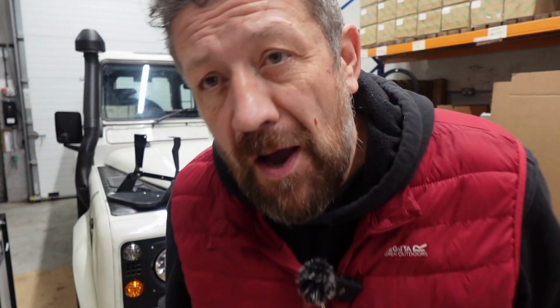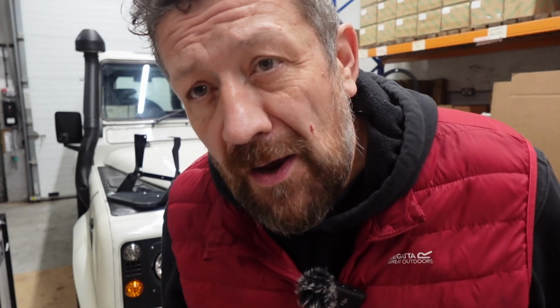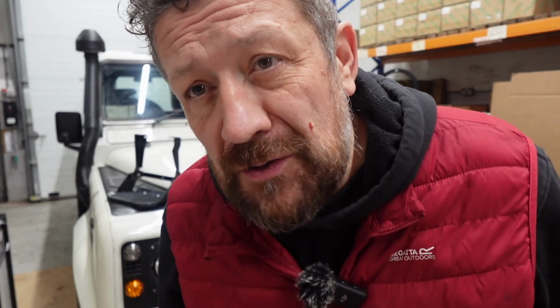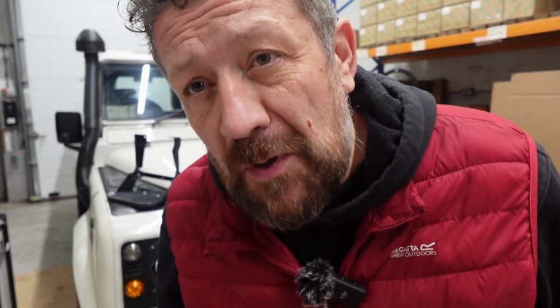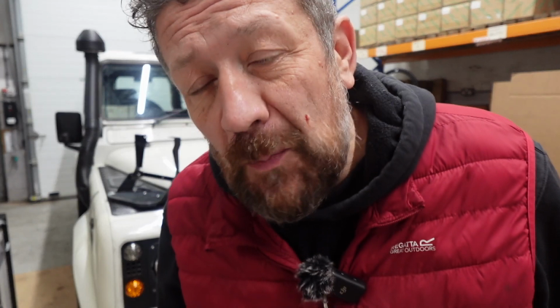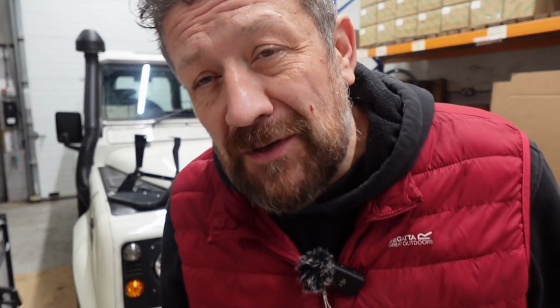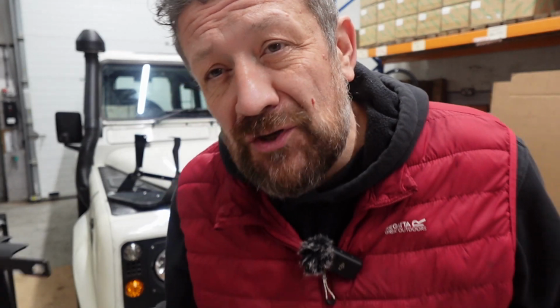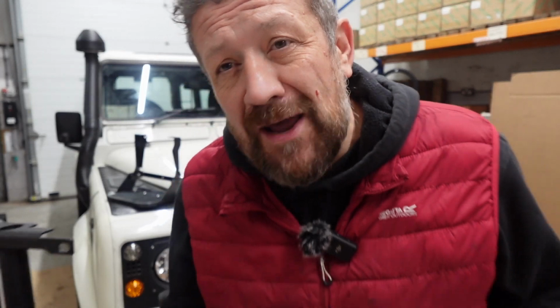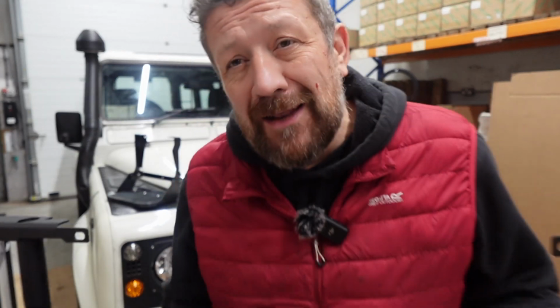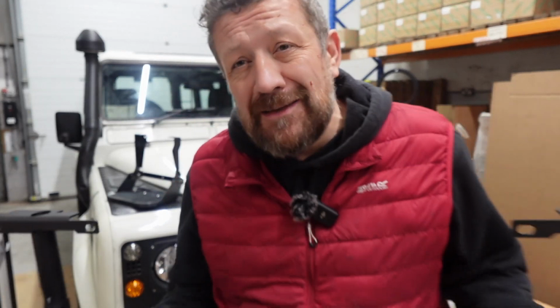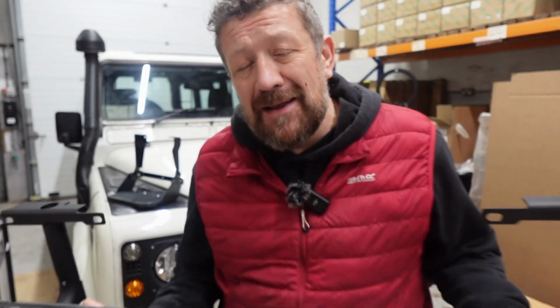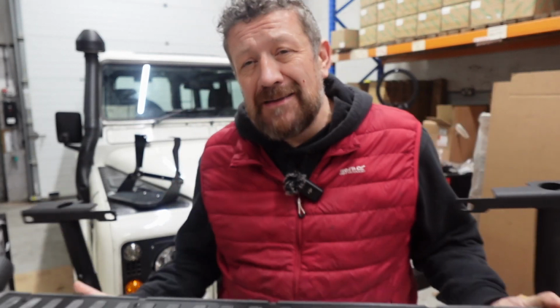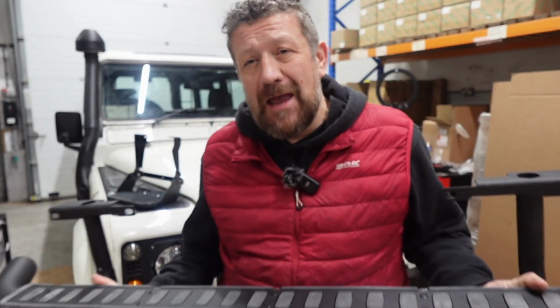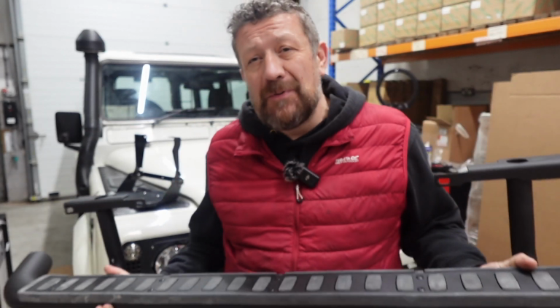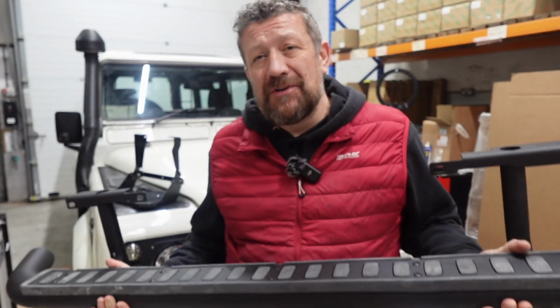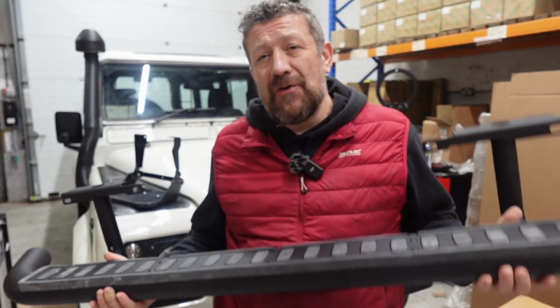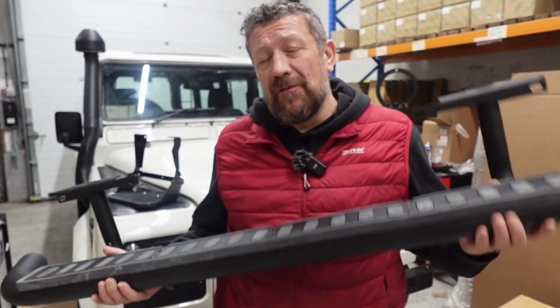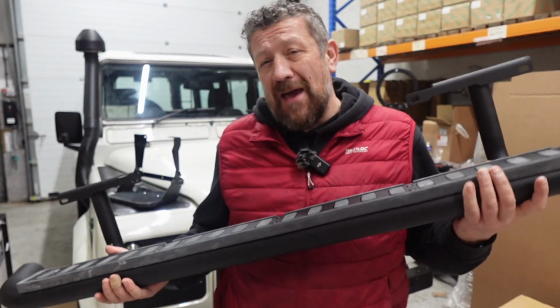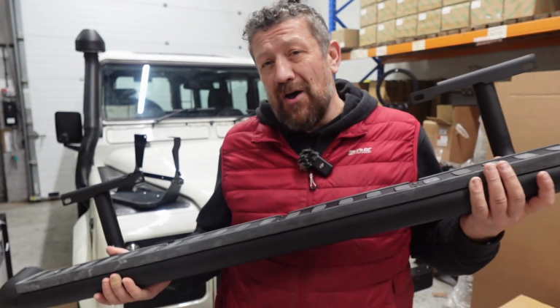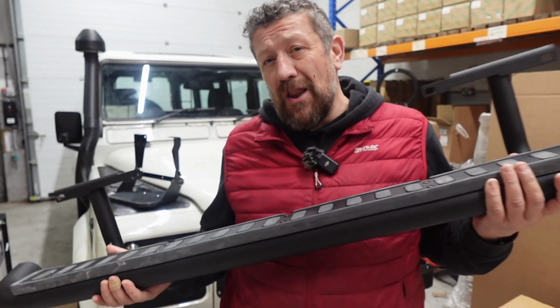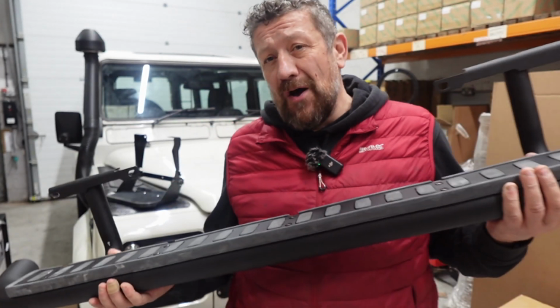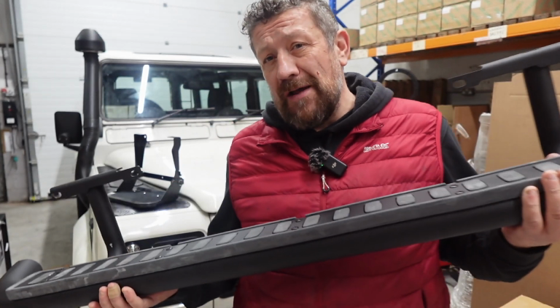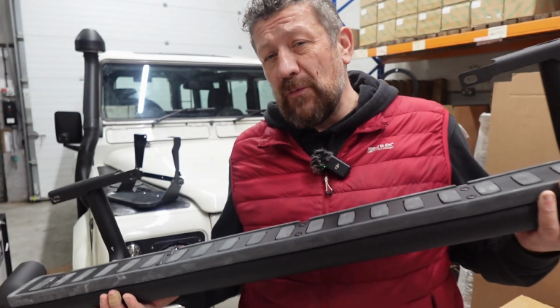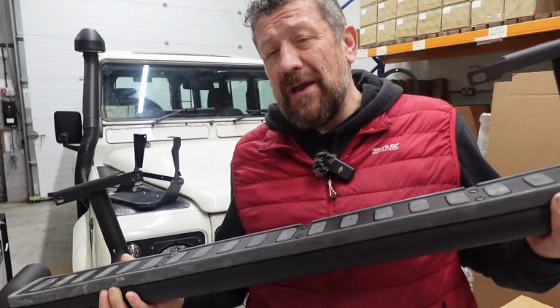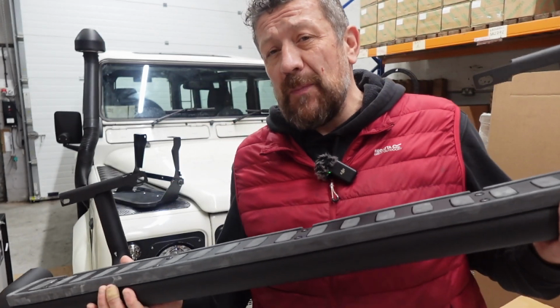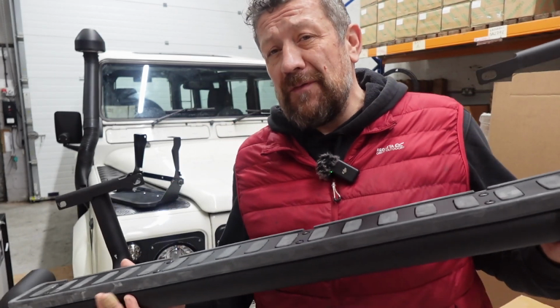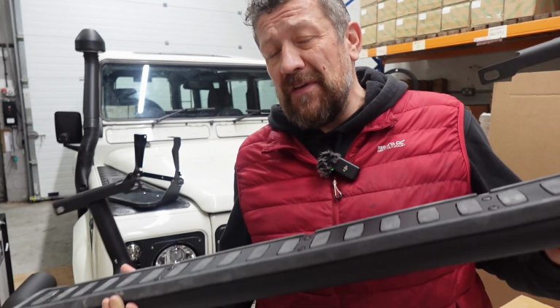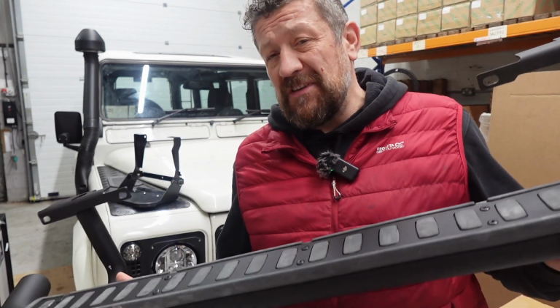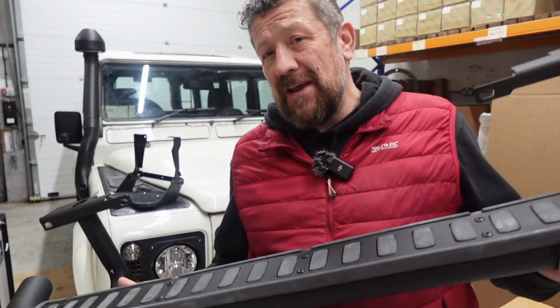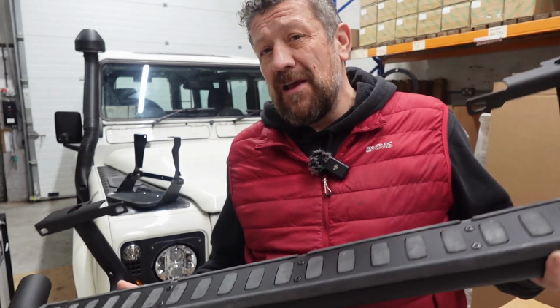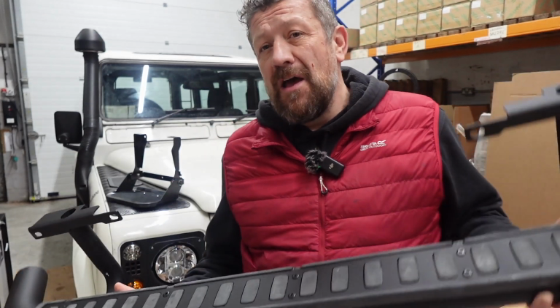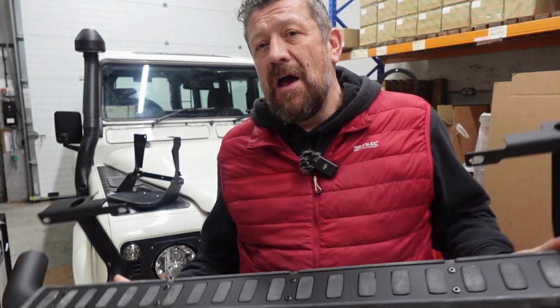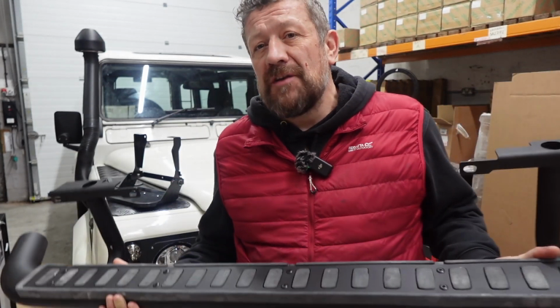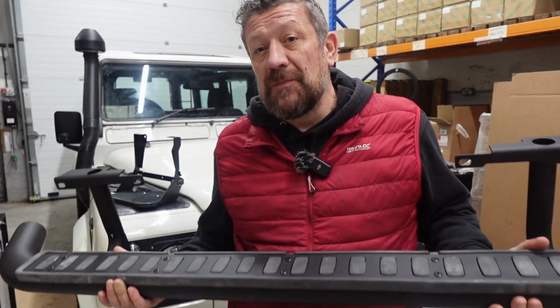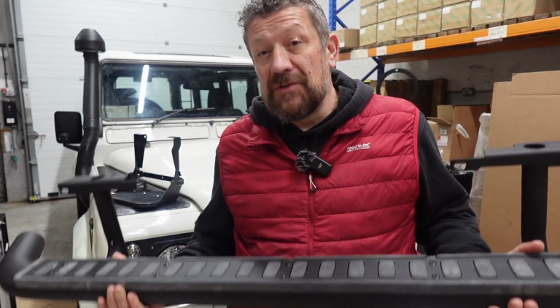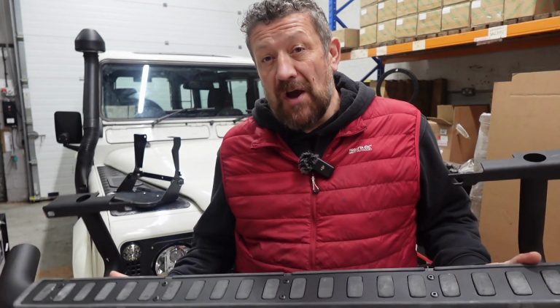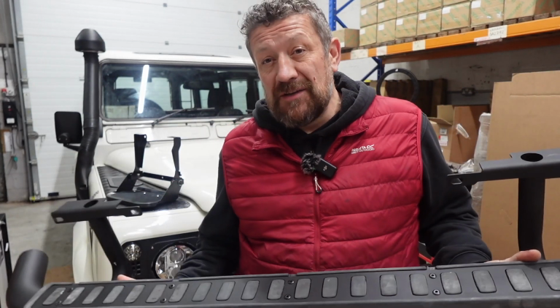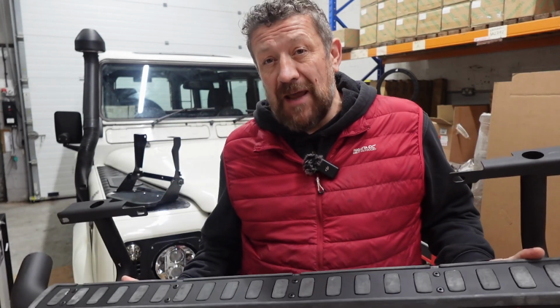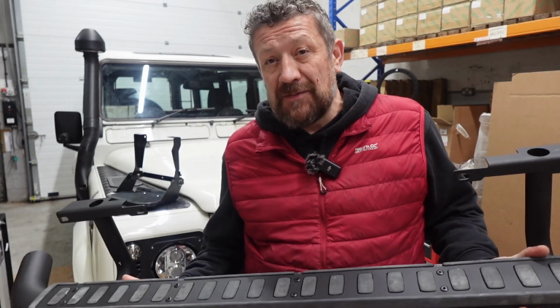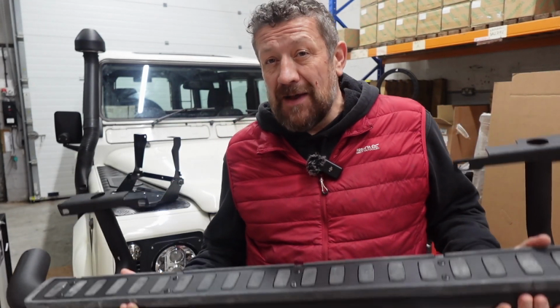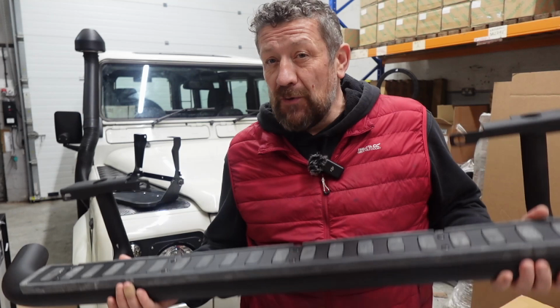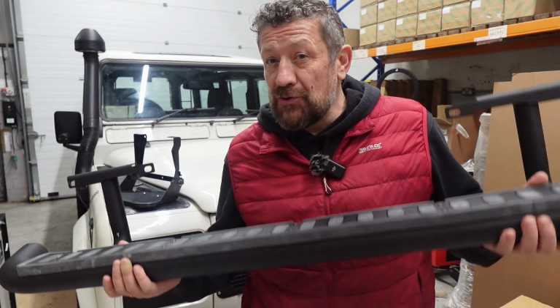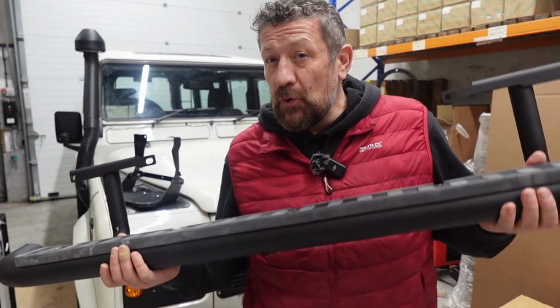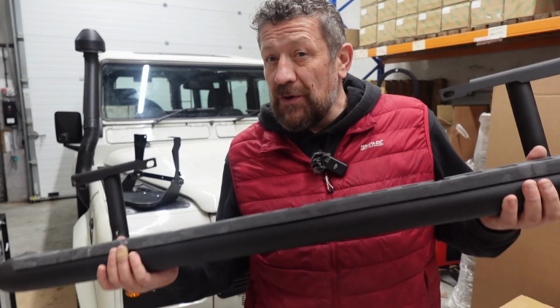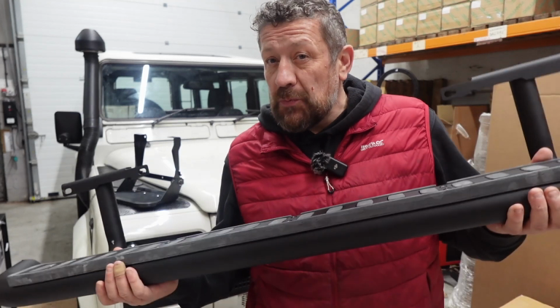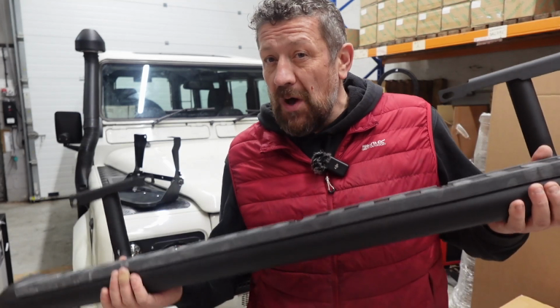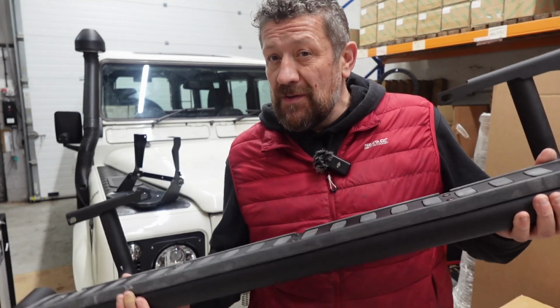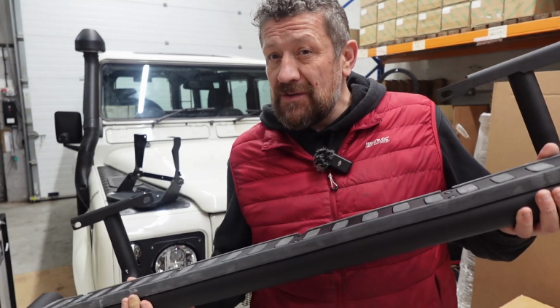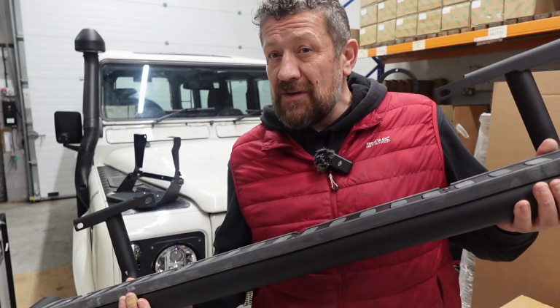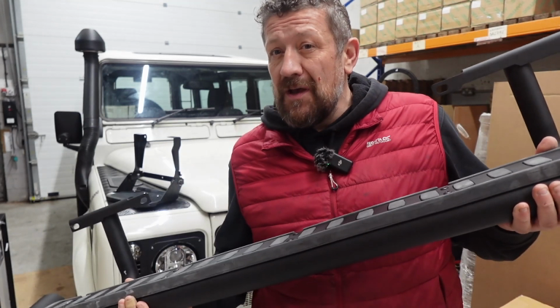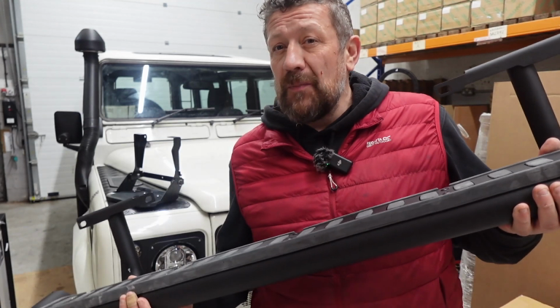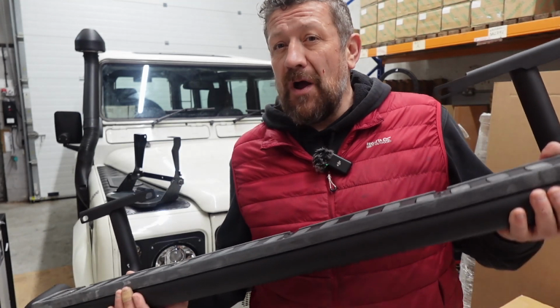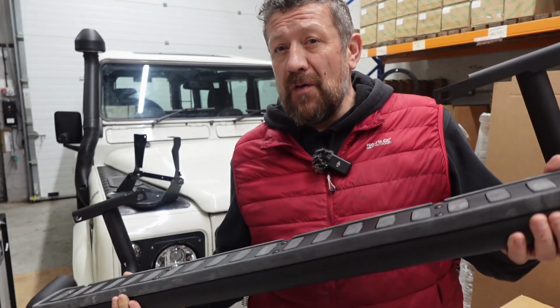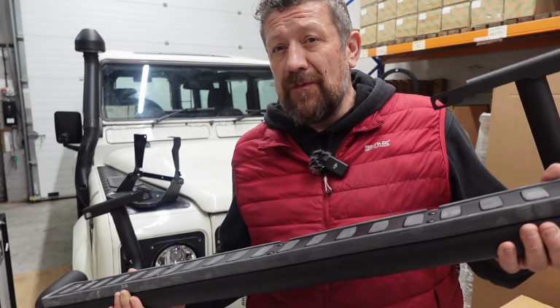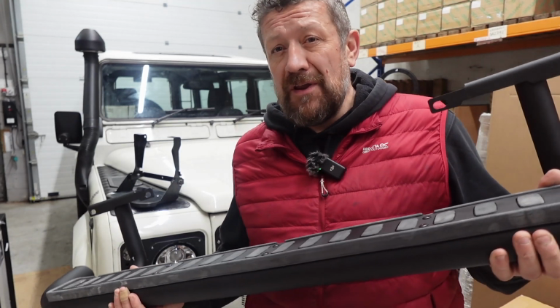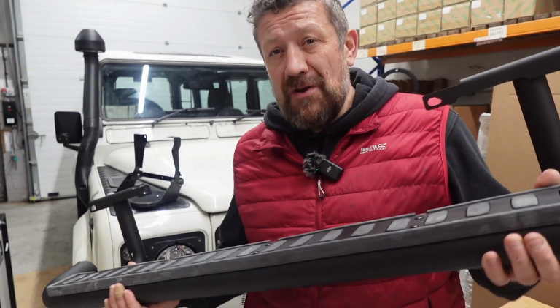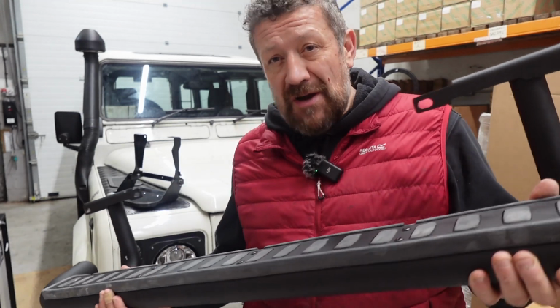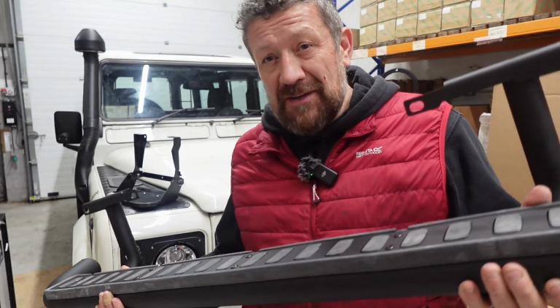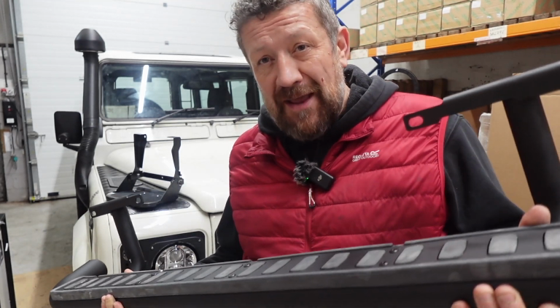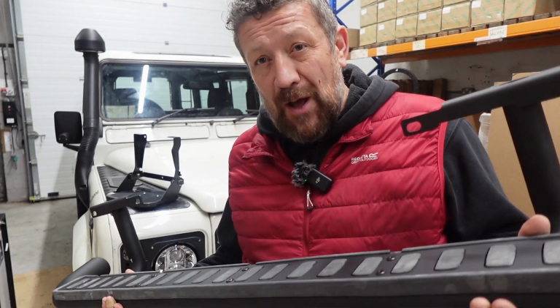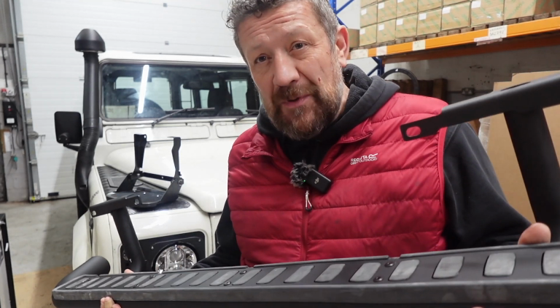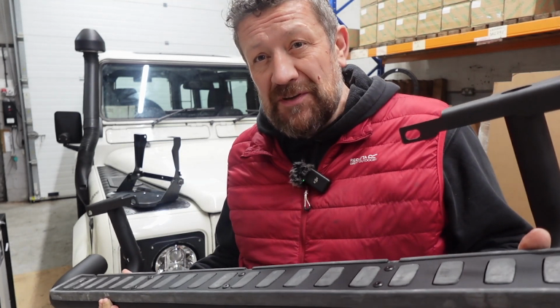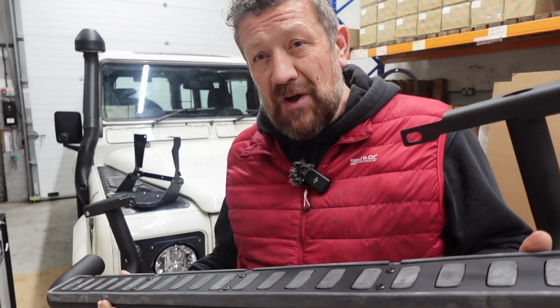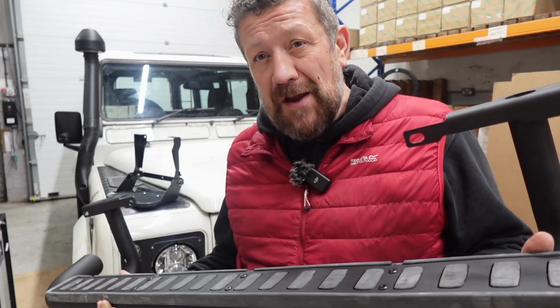Hi guys, welcome back to the channel. In today's episode of LR Live, we're going to be fitting some side steps. I'm not sure which ones, but hopefully you guys are going to help me decide.